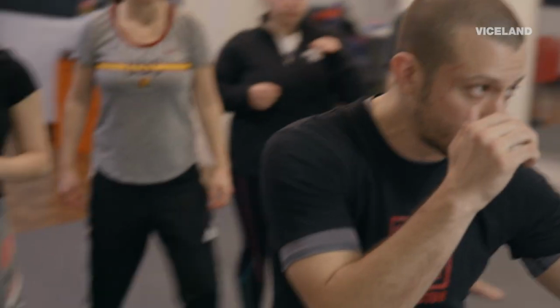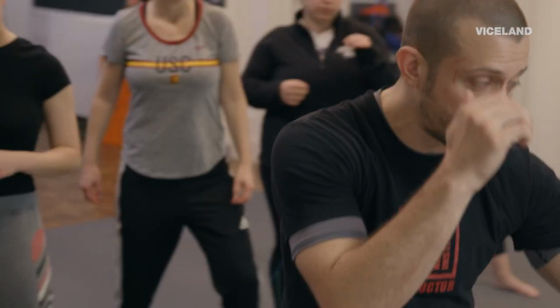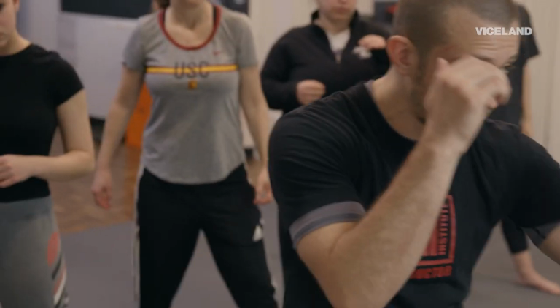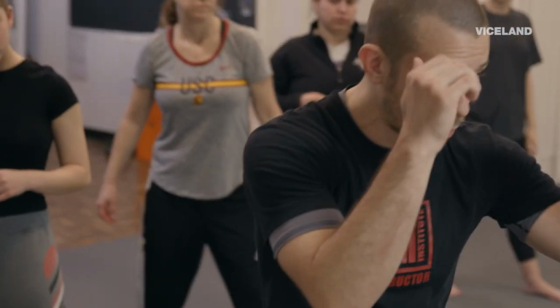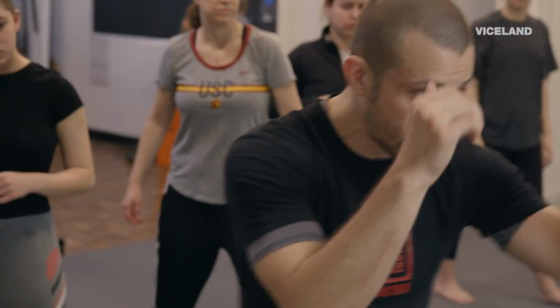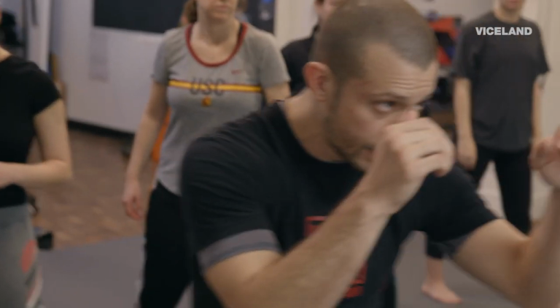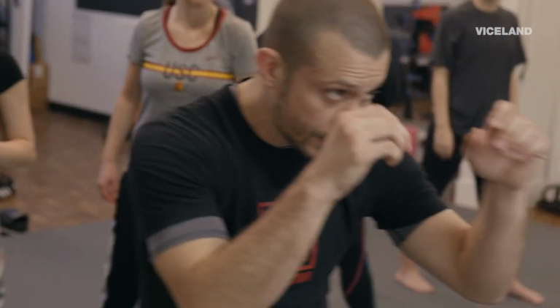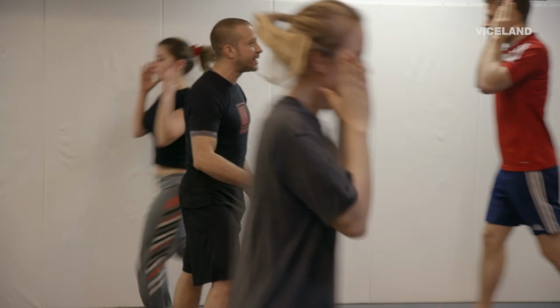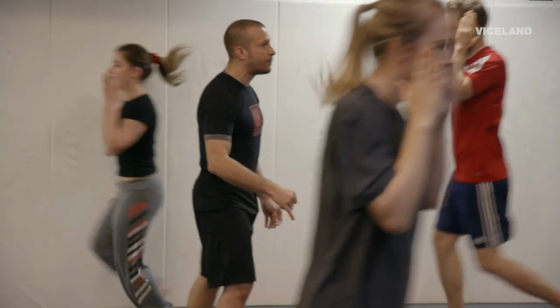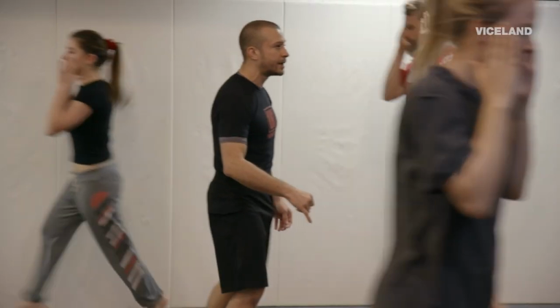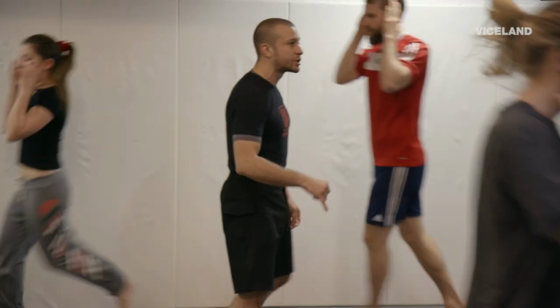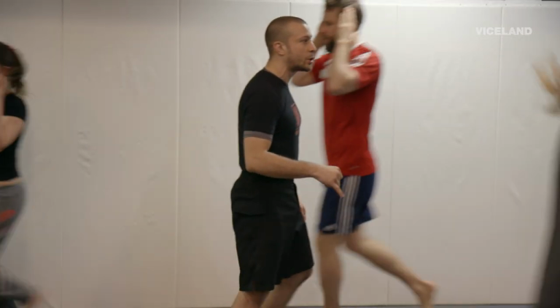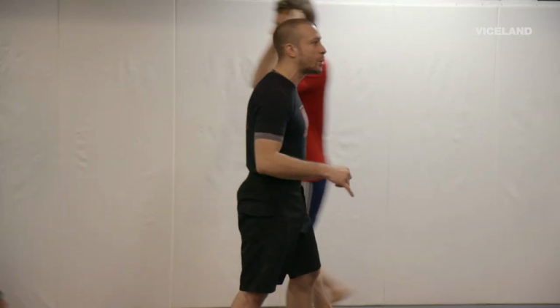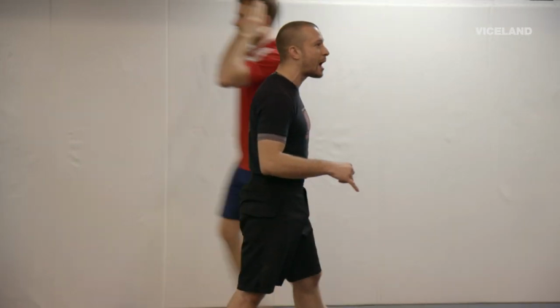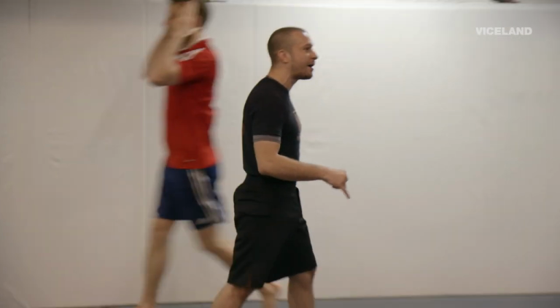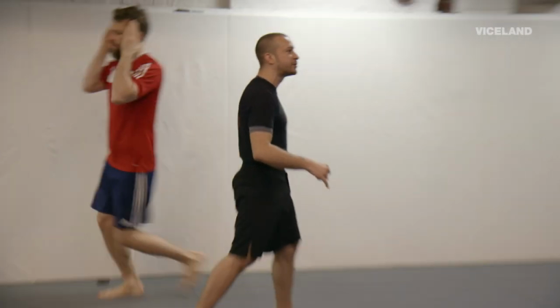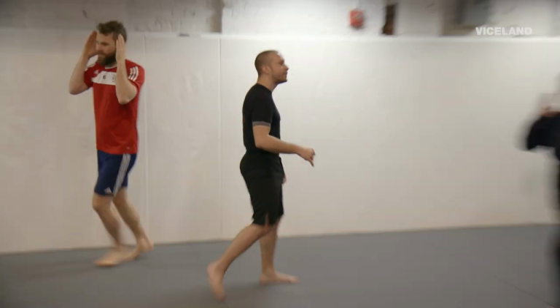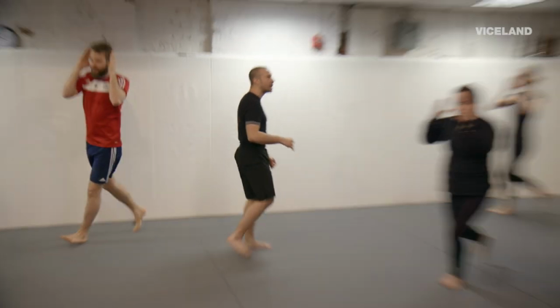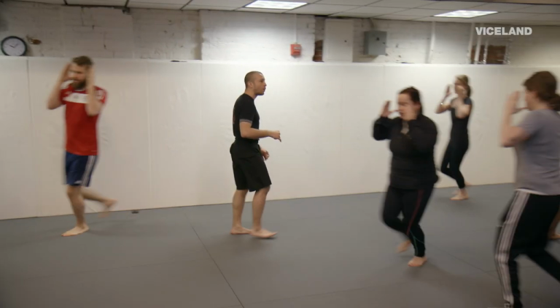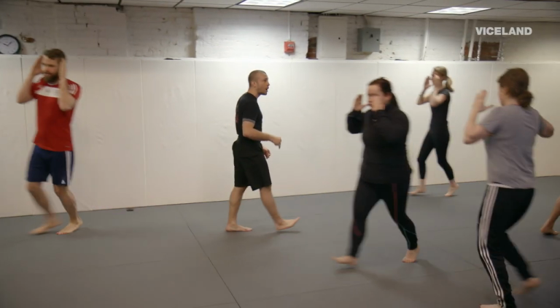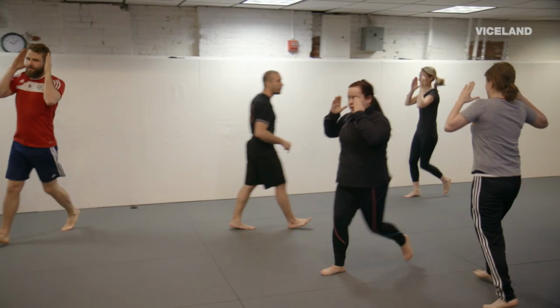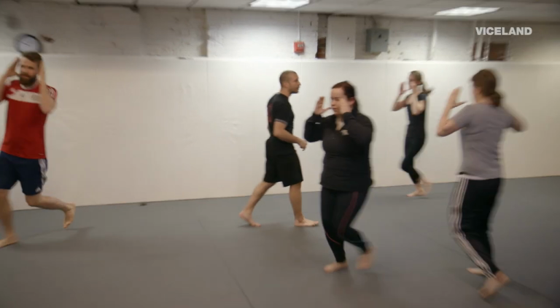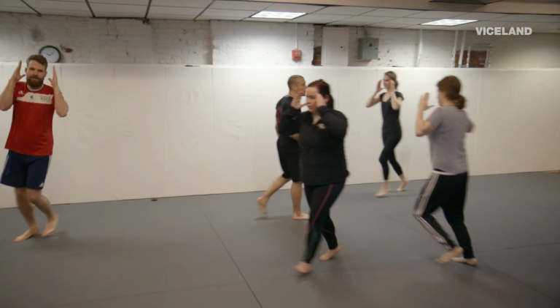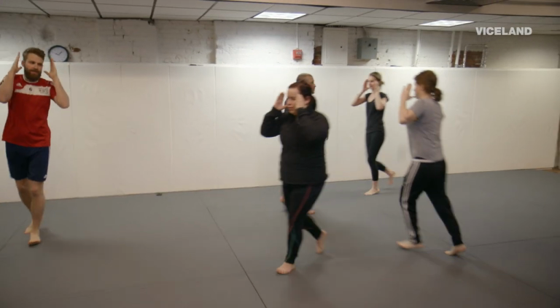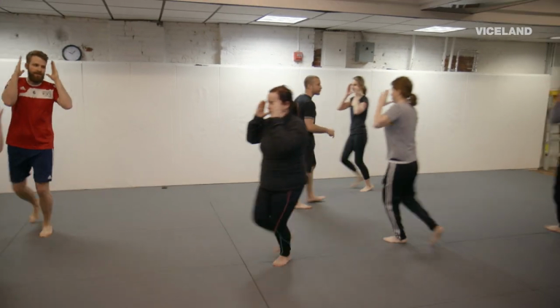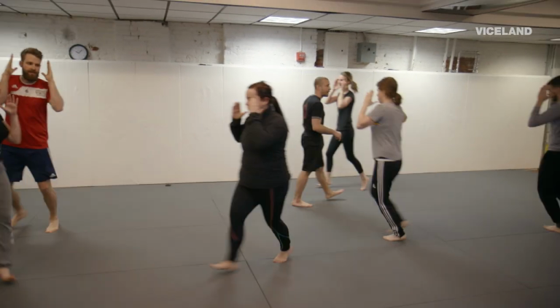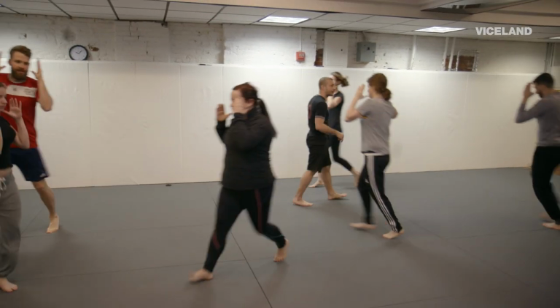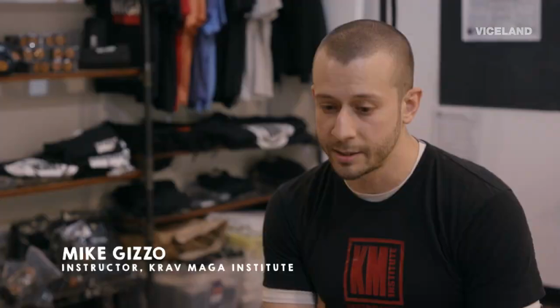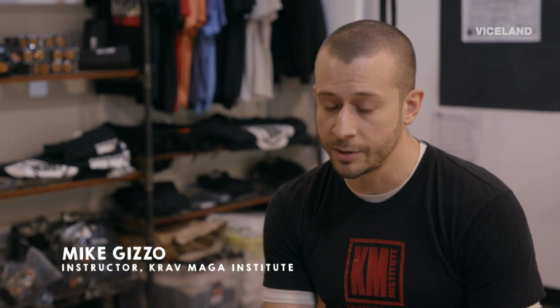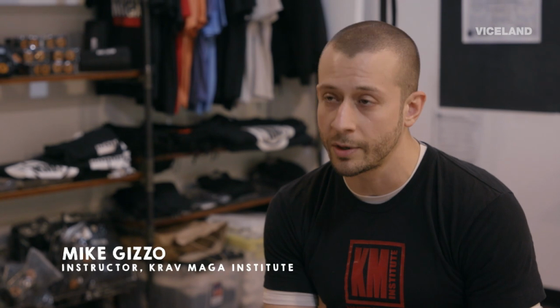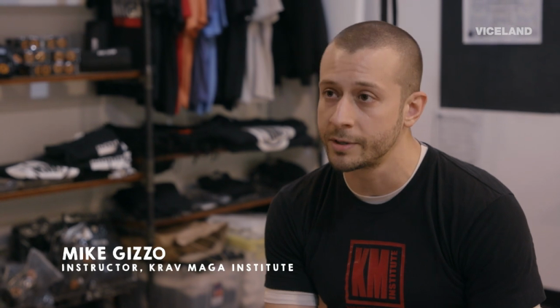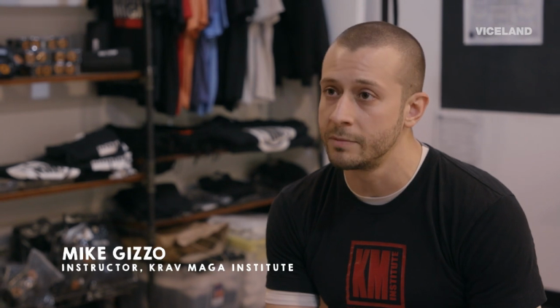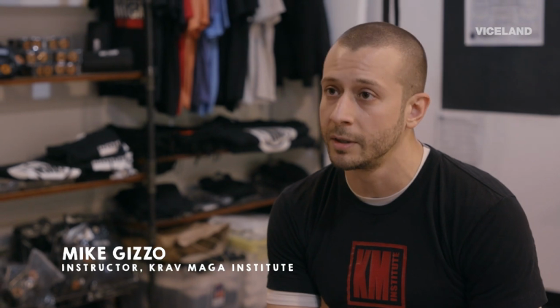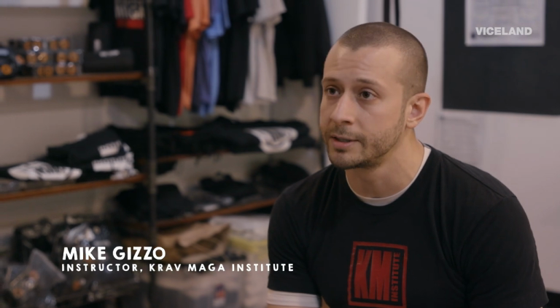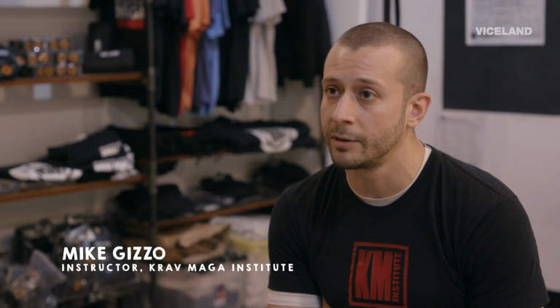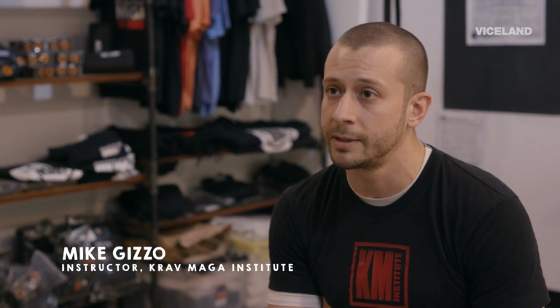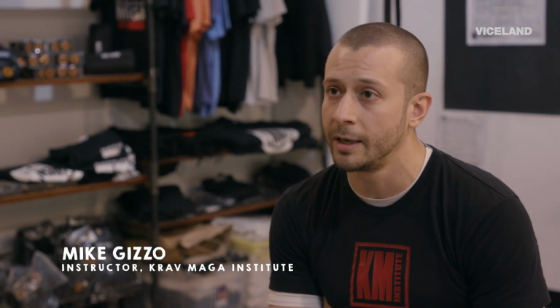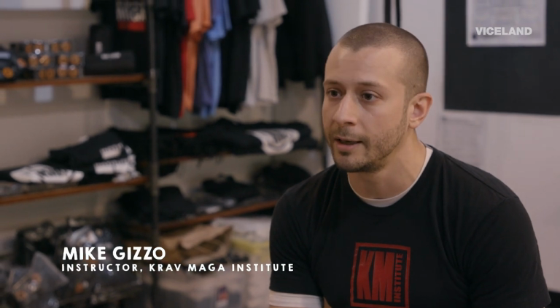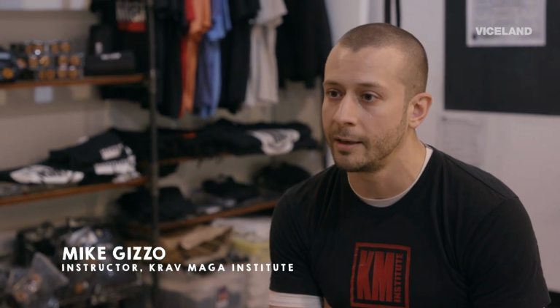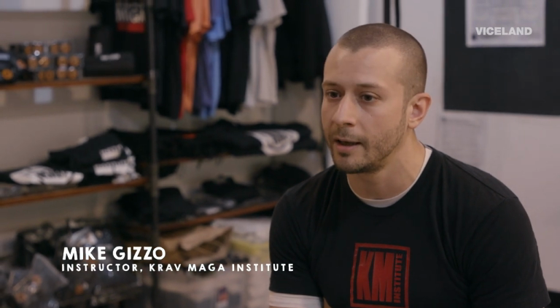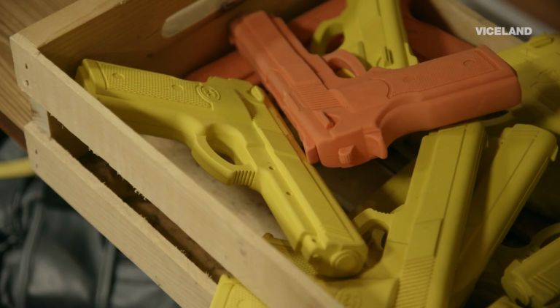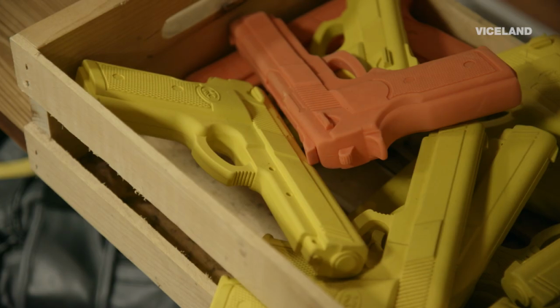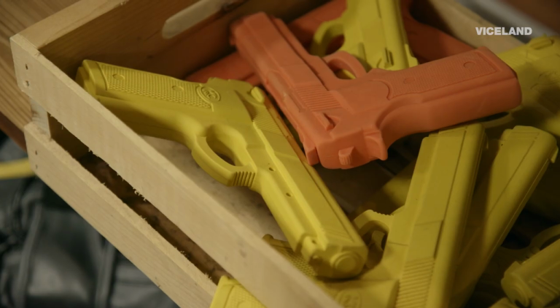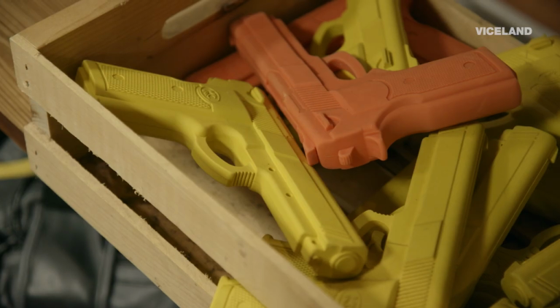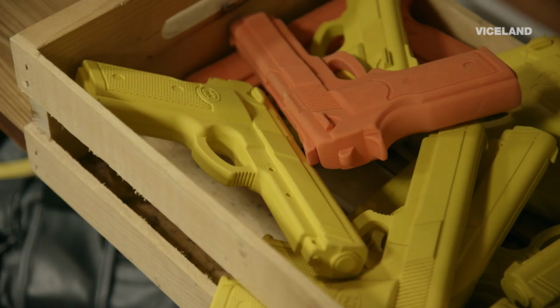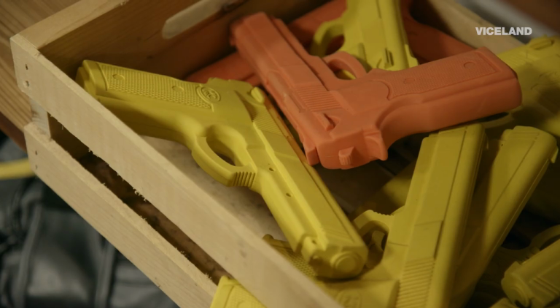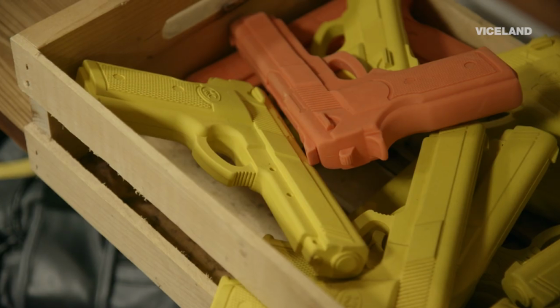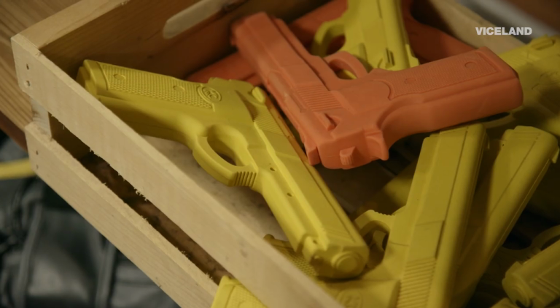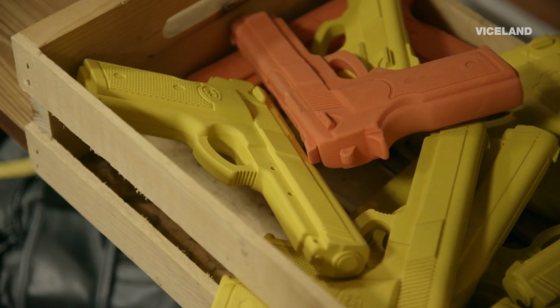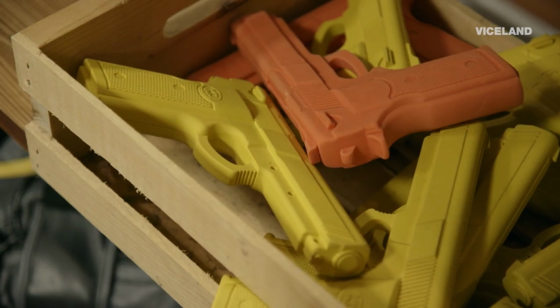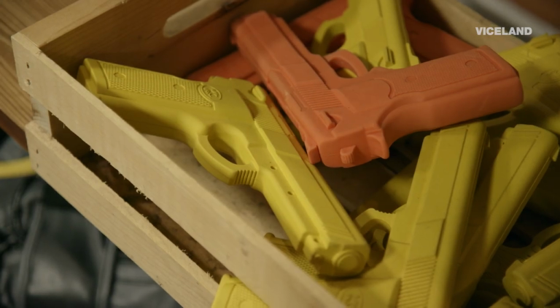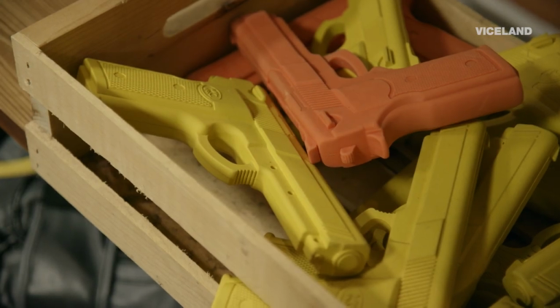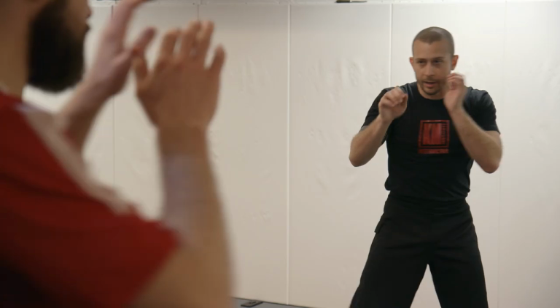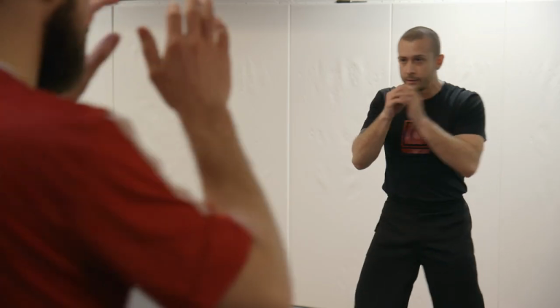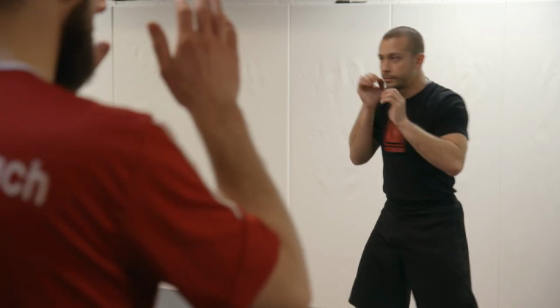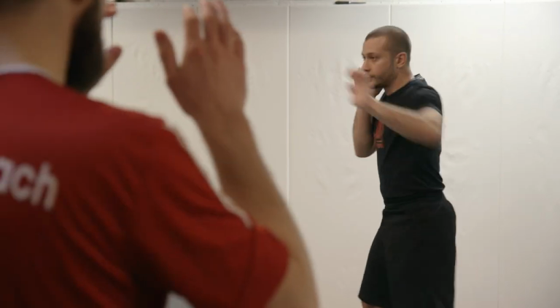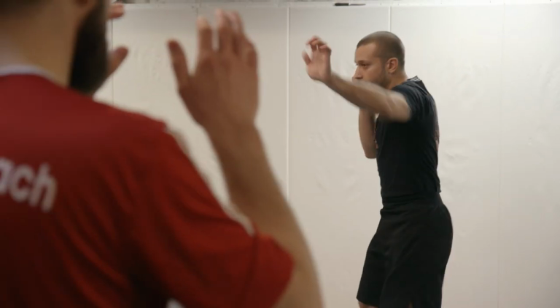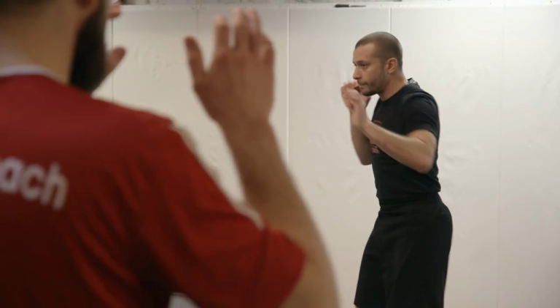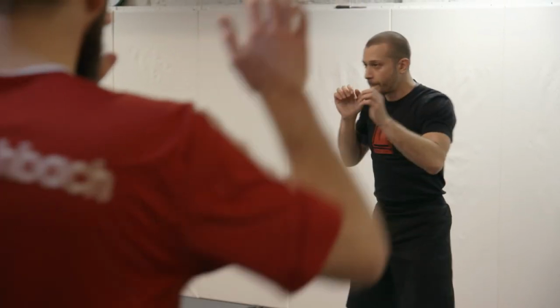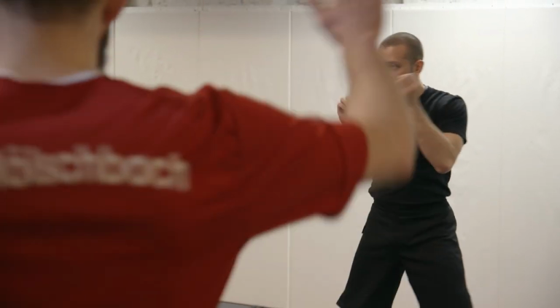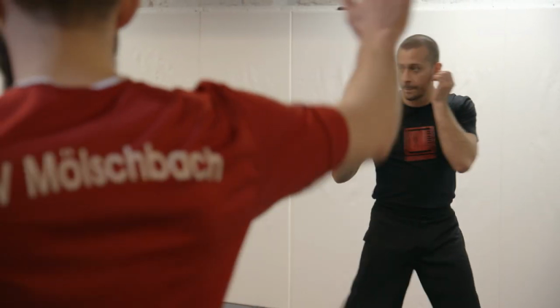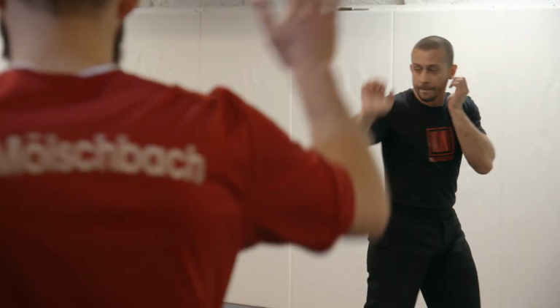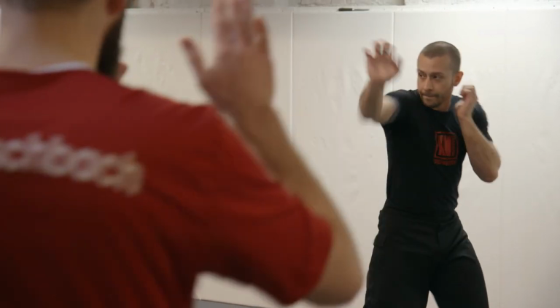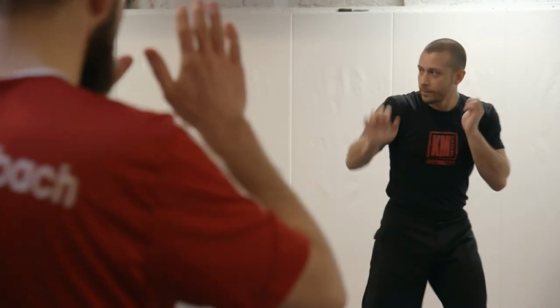Krav Maga was created and developed by the Israeli military. It's still taught to the military today, and it's all about survival. So, dirty fighting, essentially.